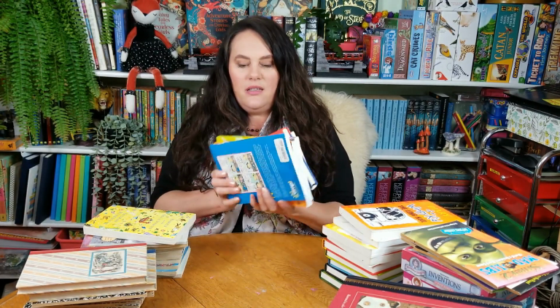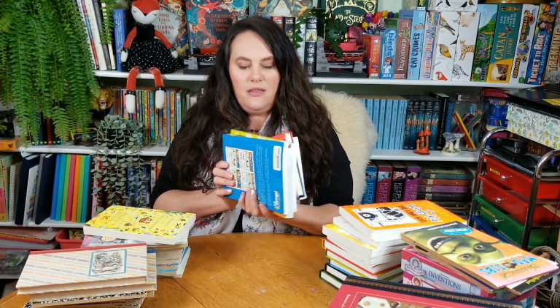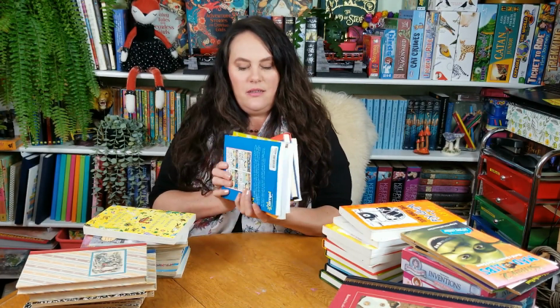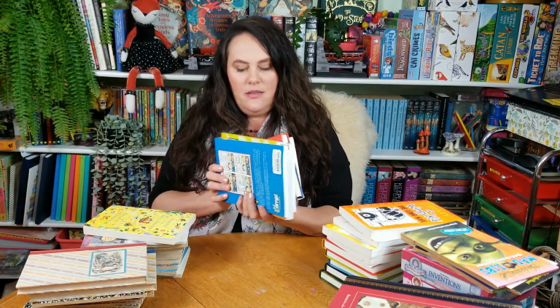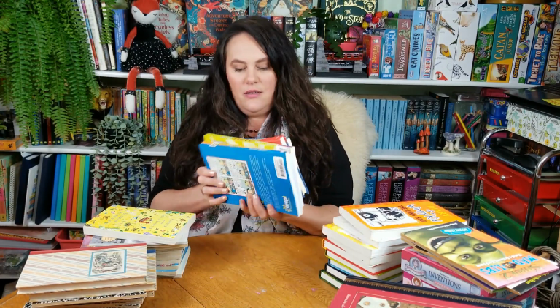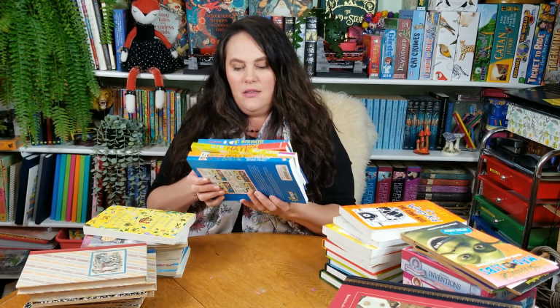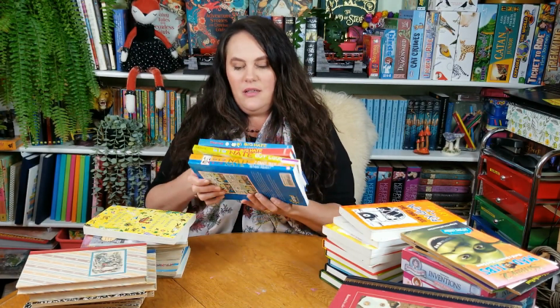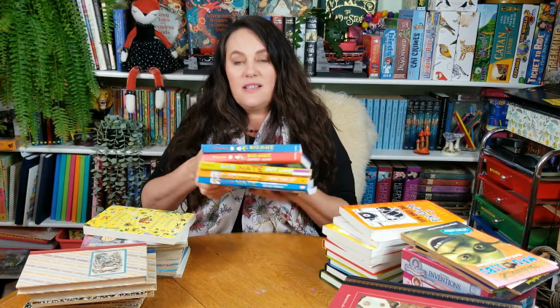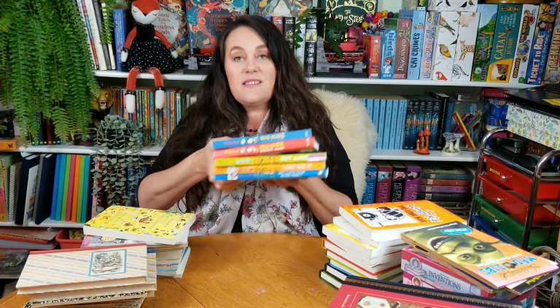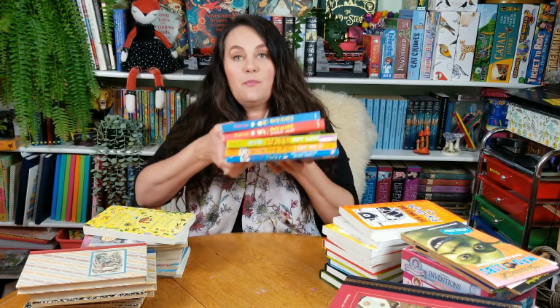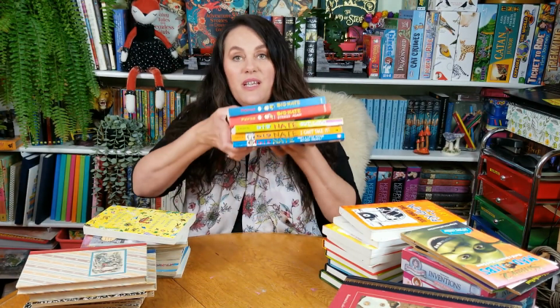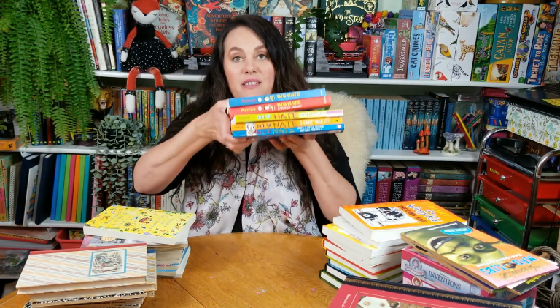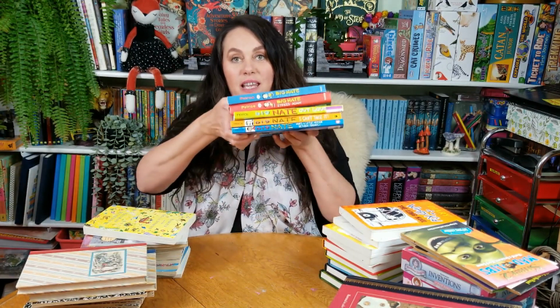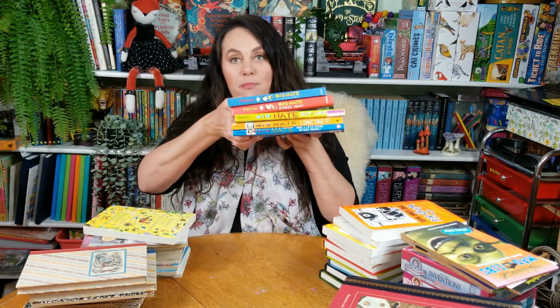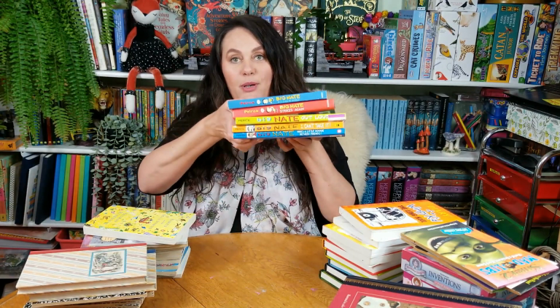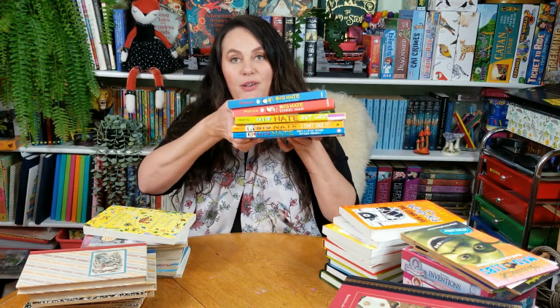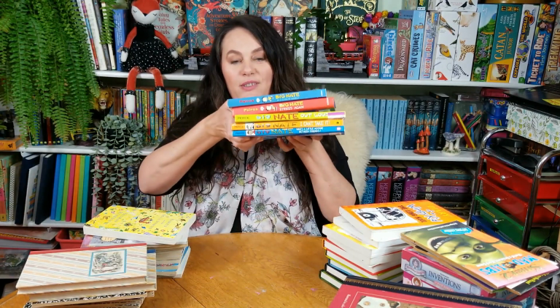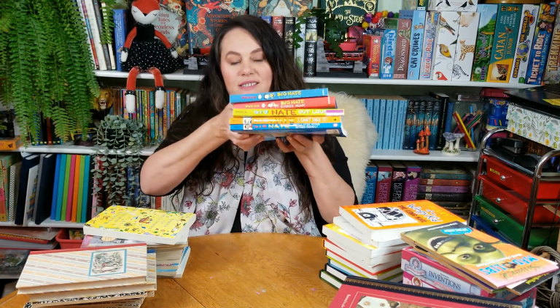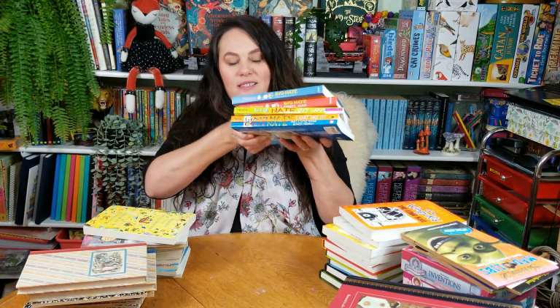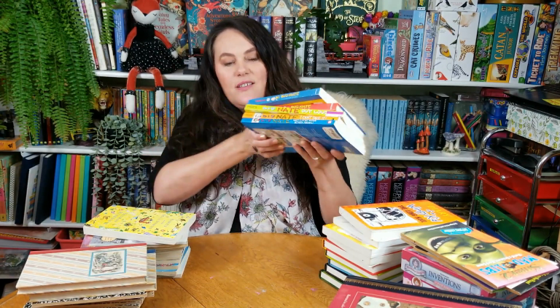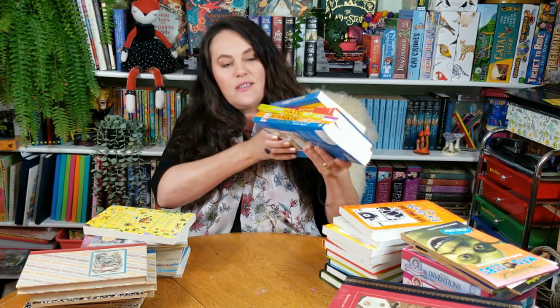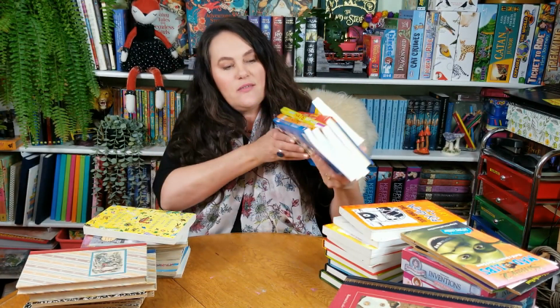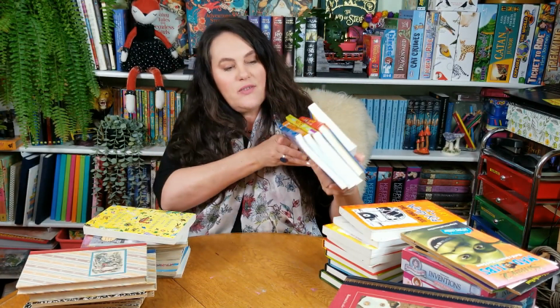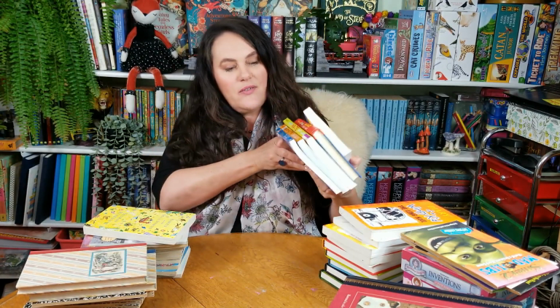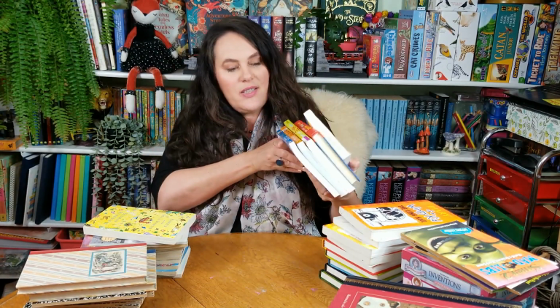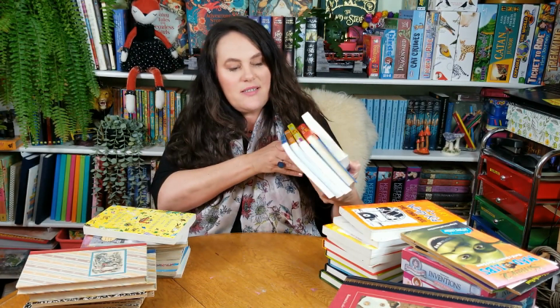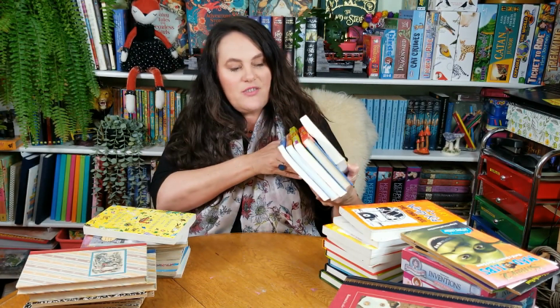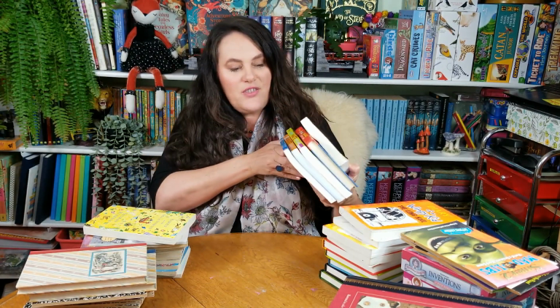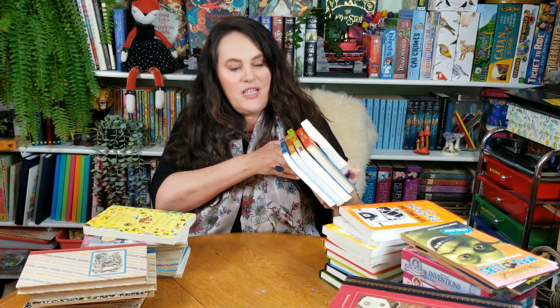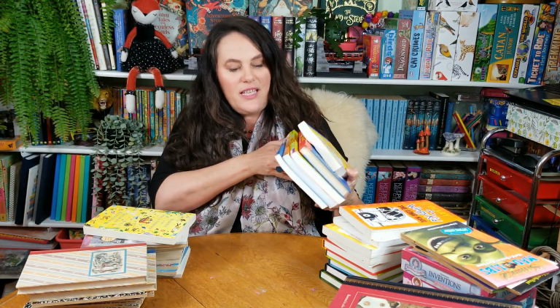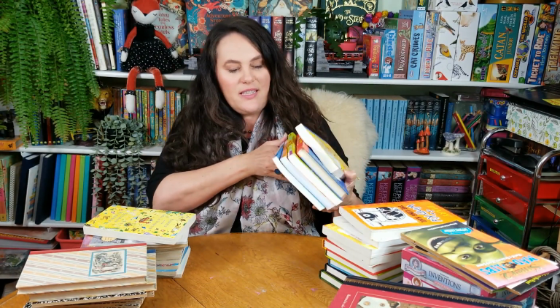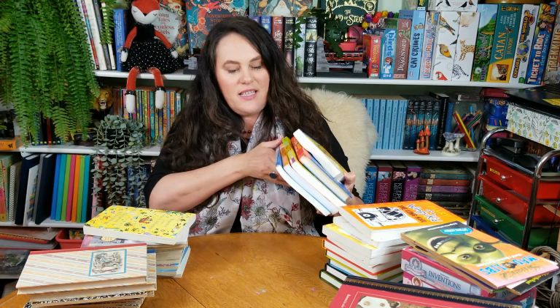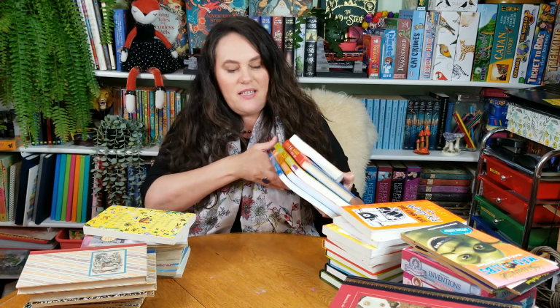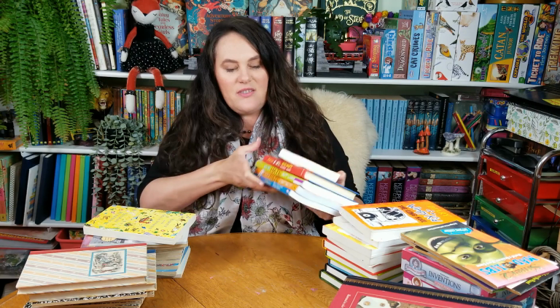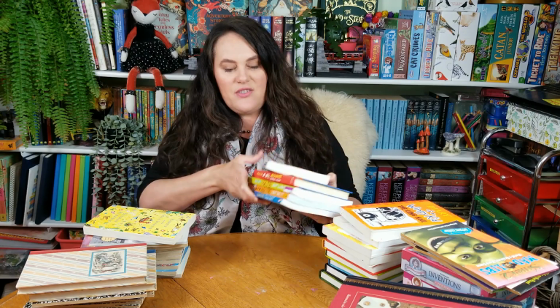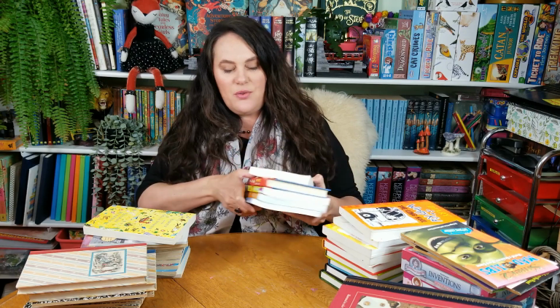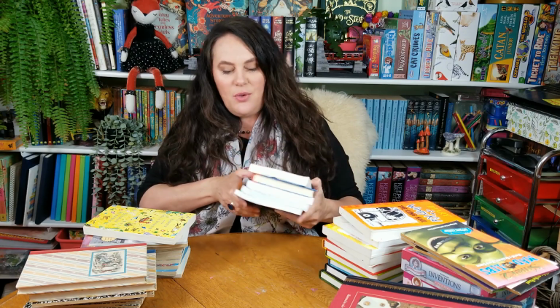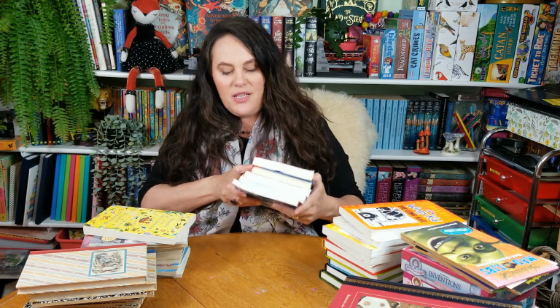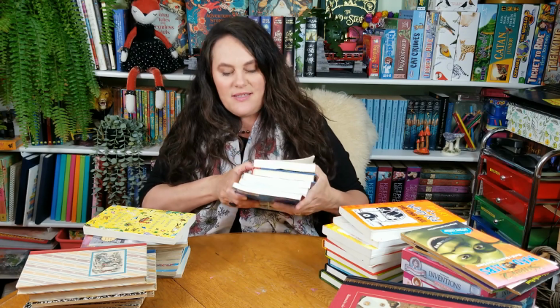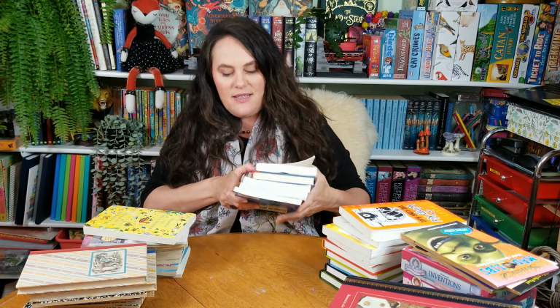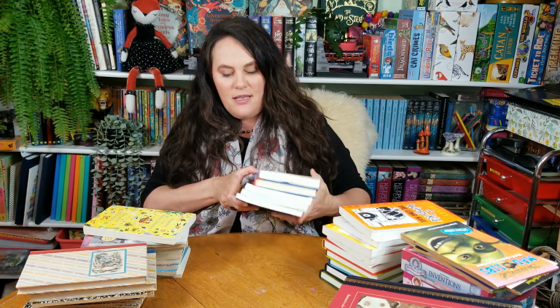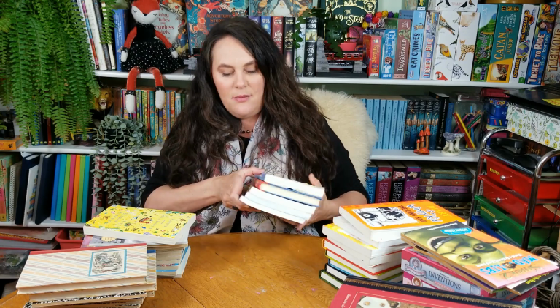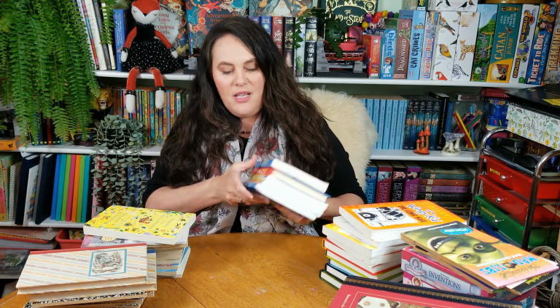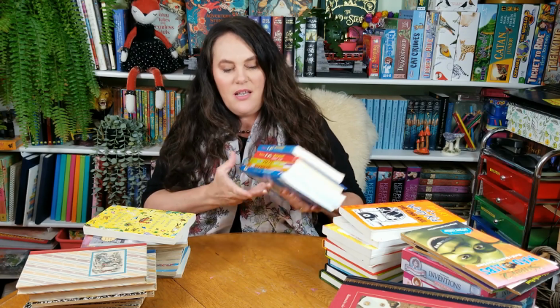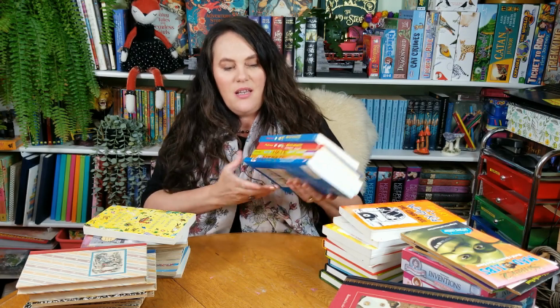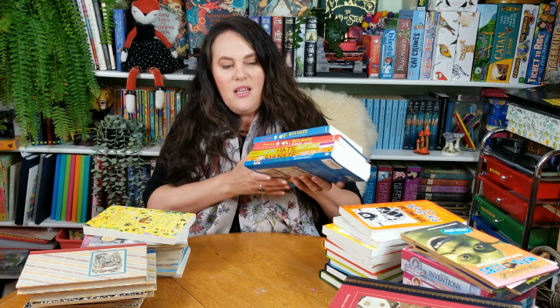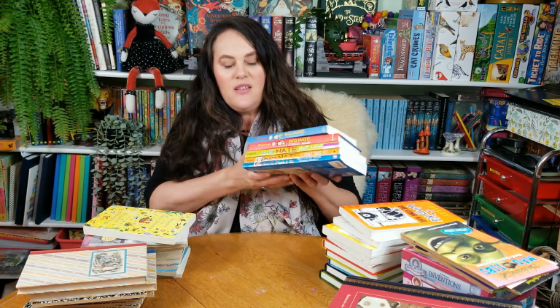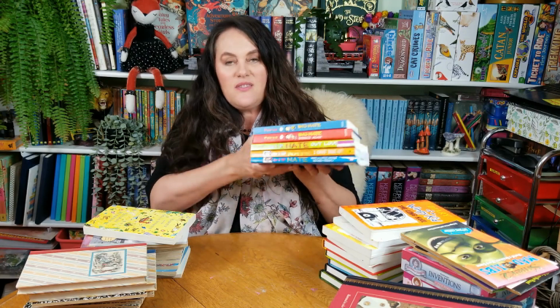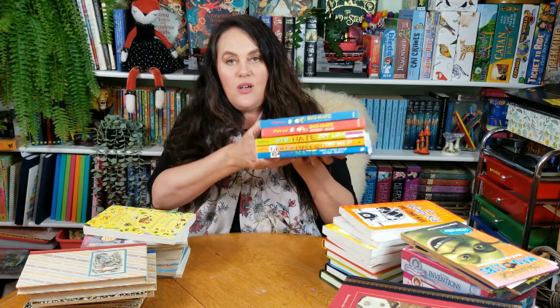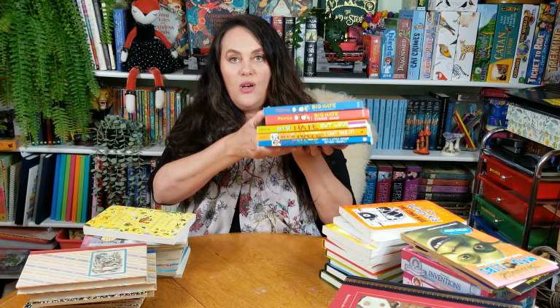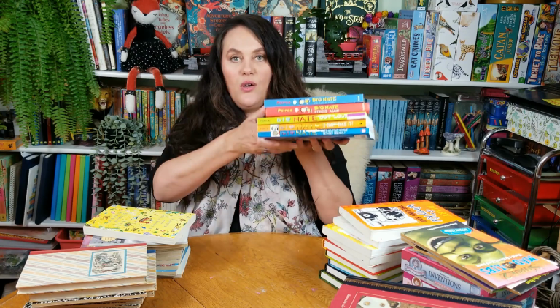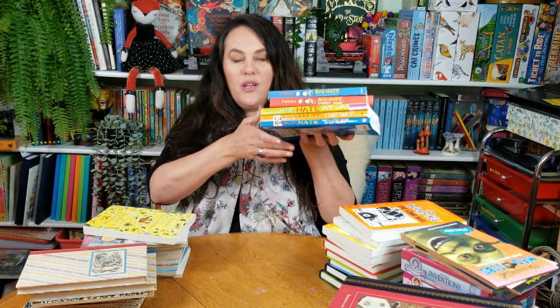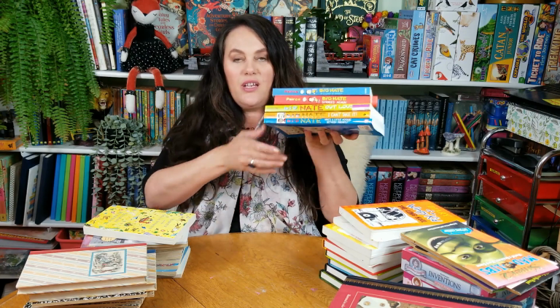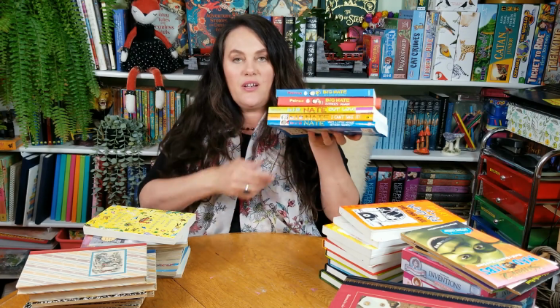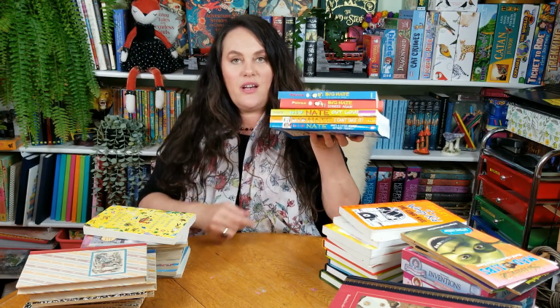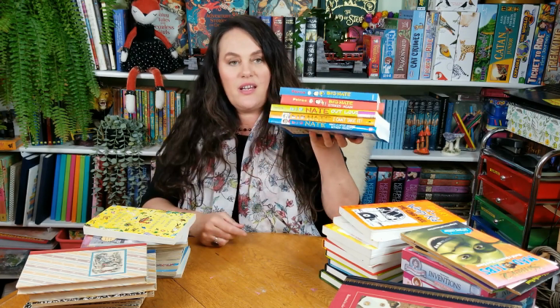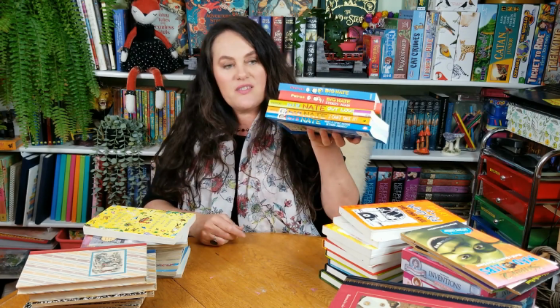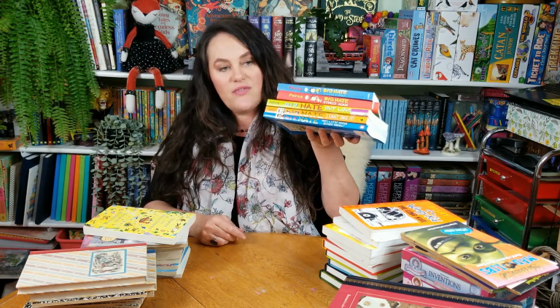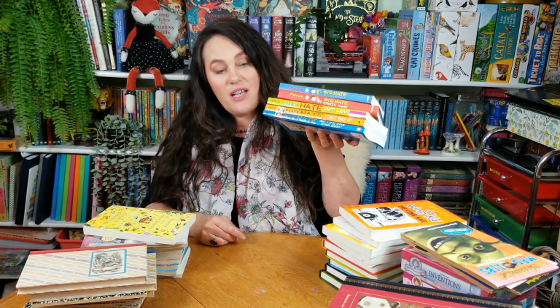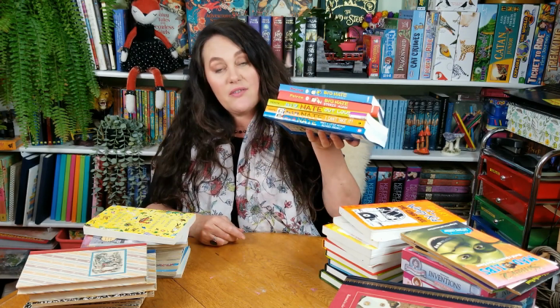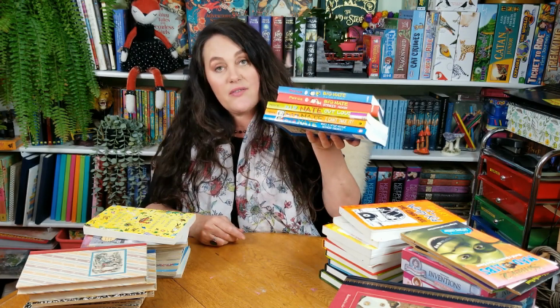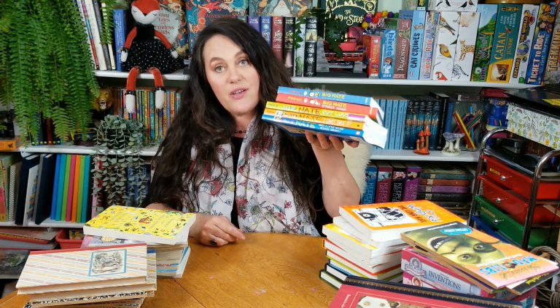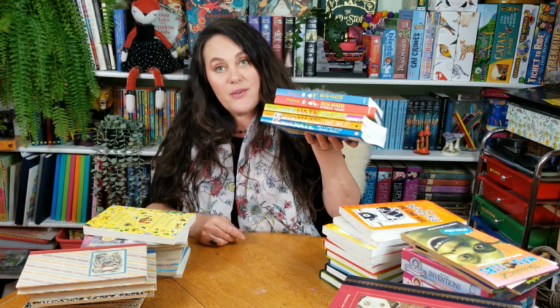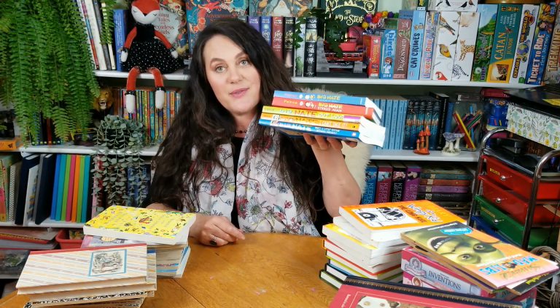We also got some Big Nate books. Vivian said she liked these and wanted some, so here are five of those.